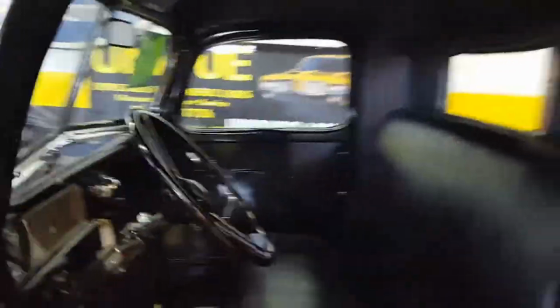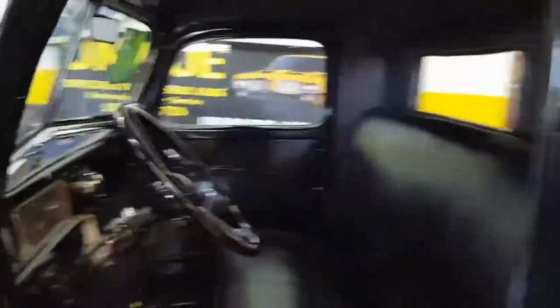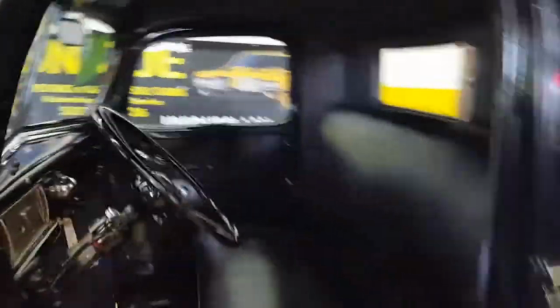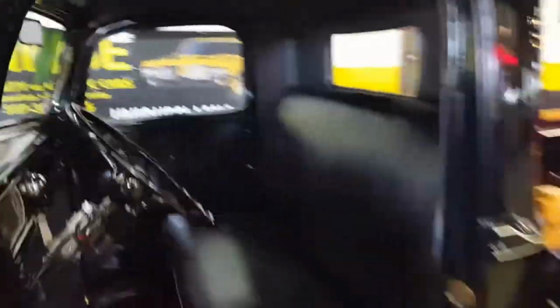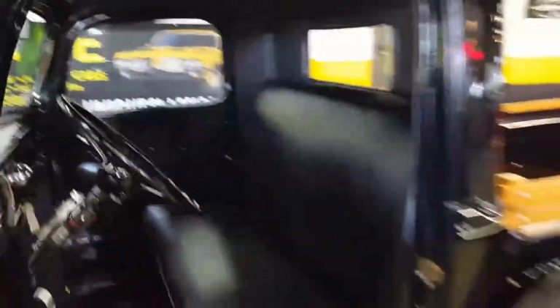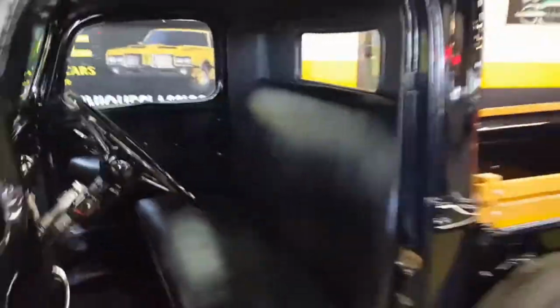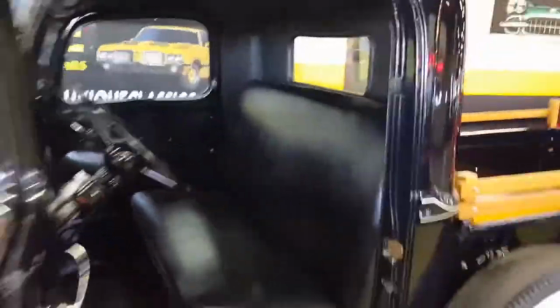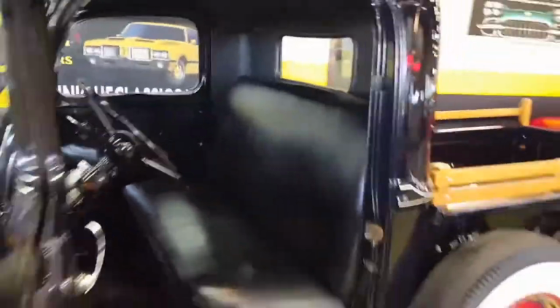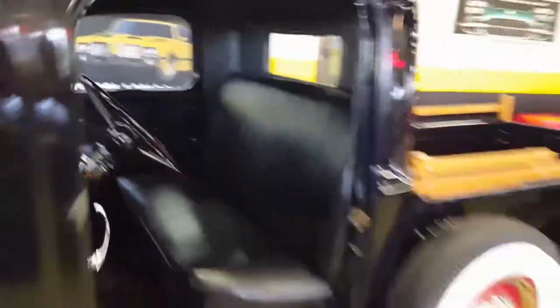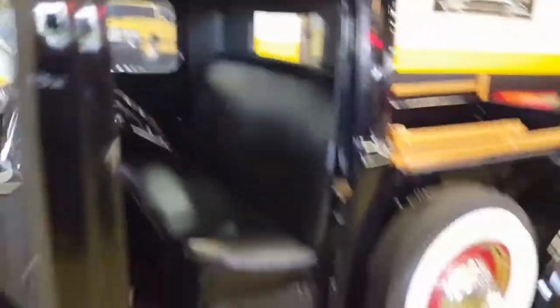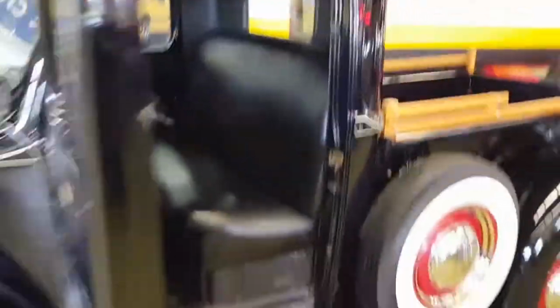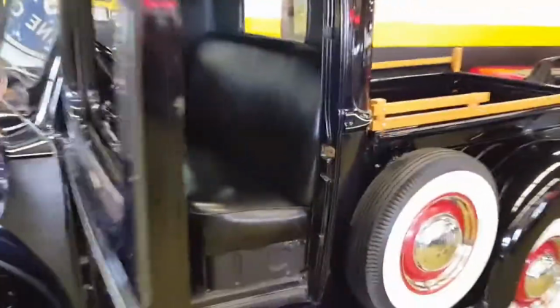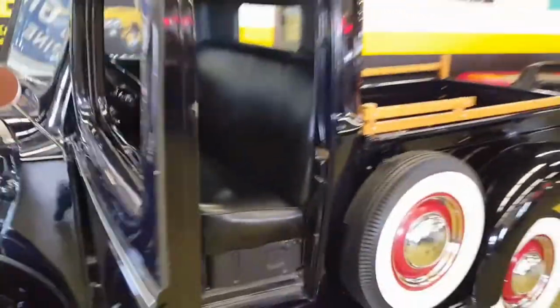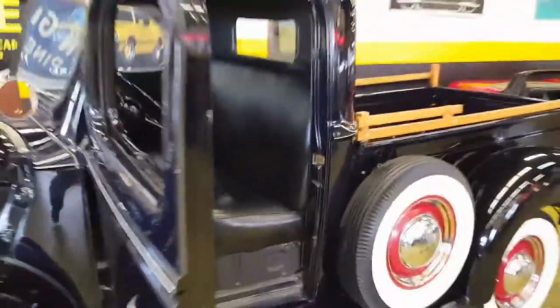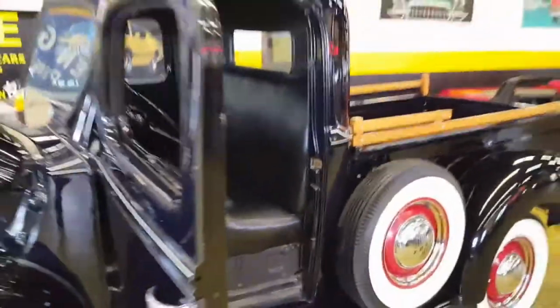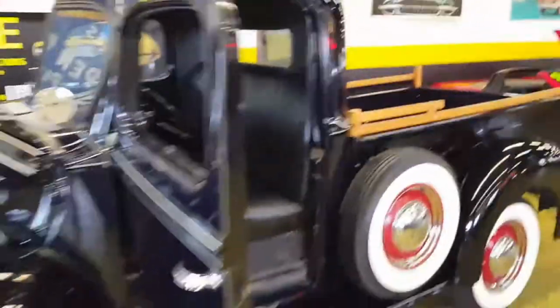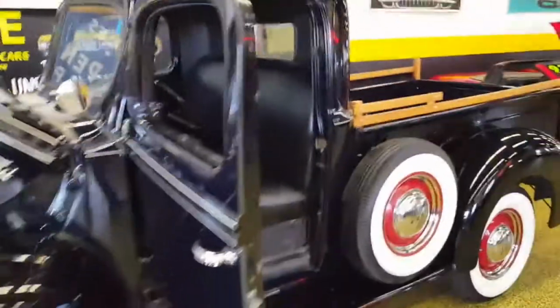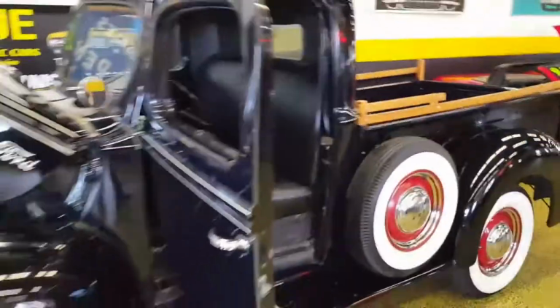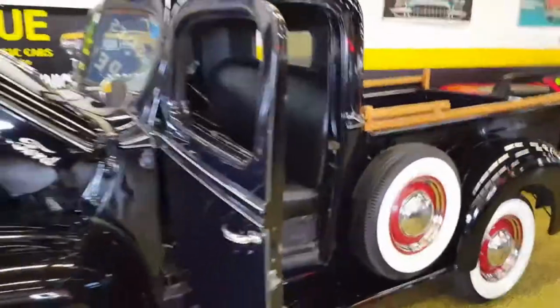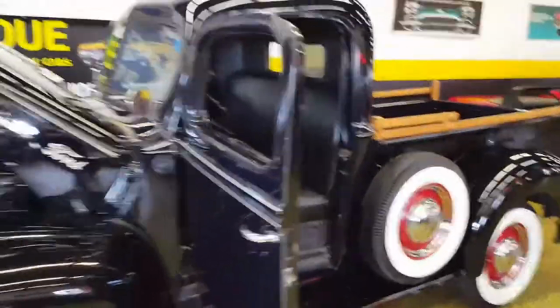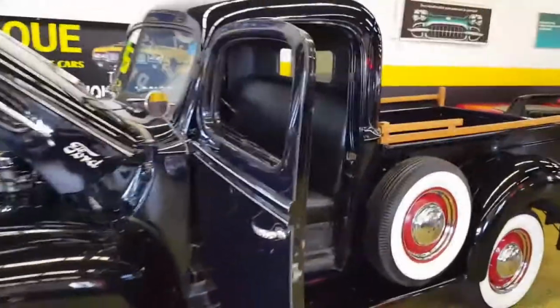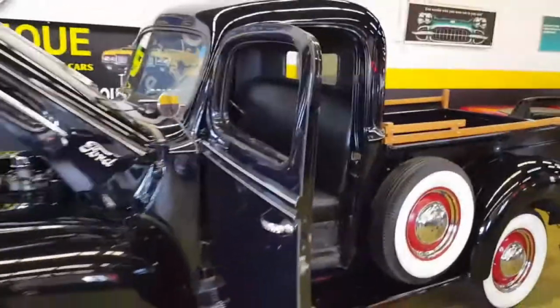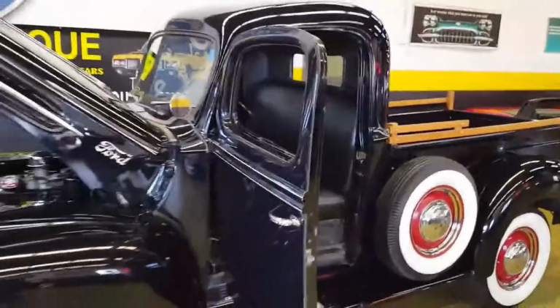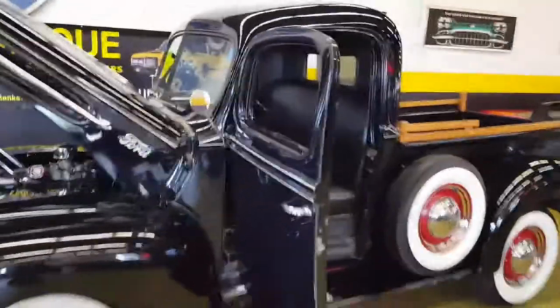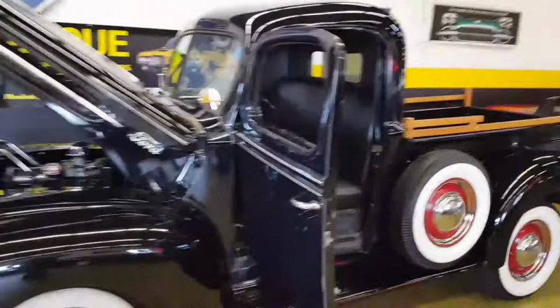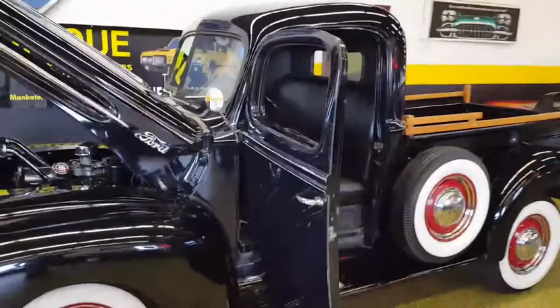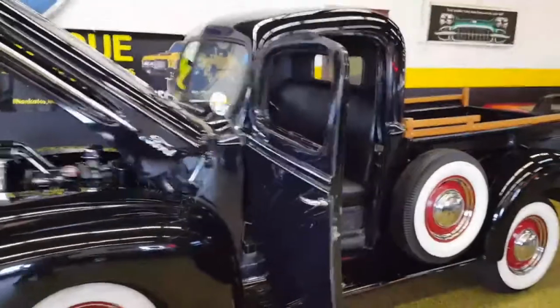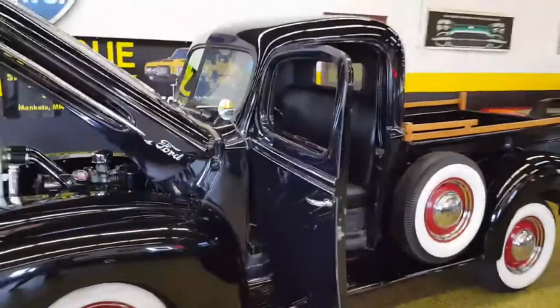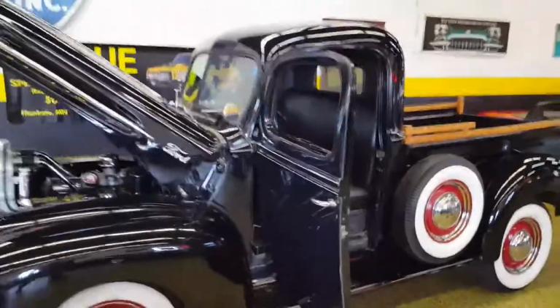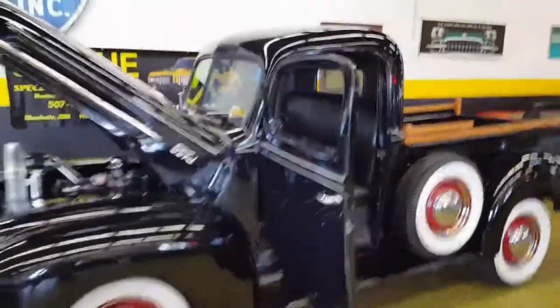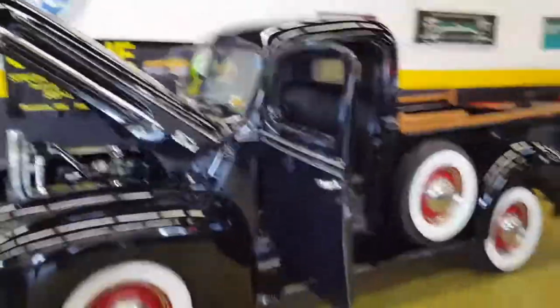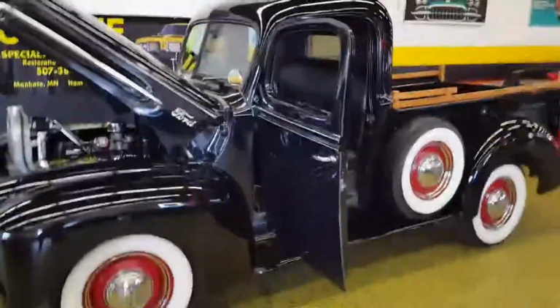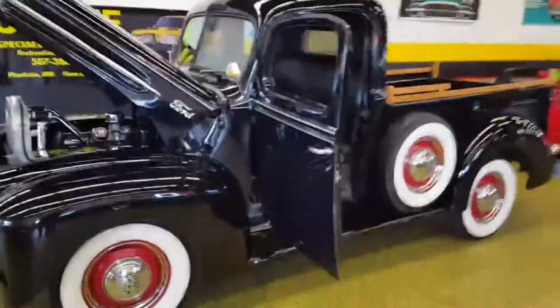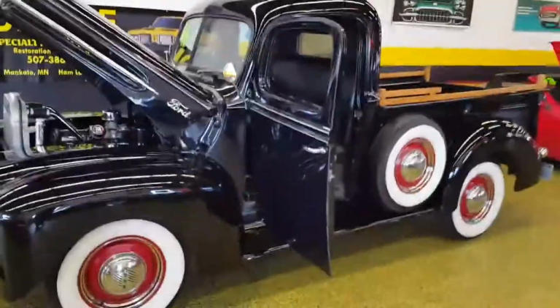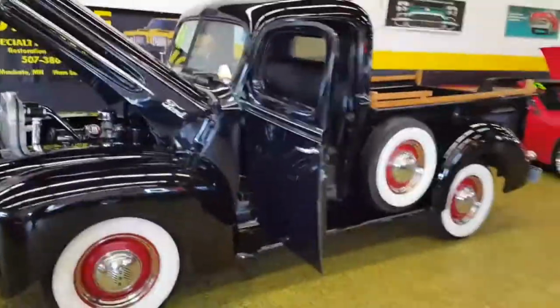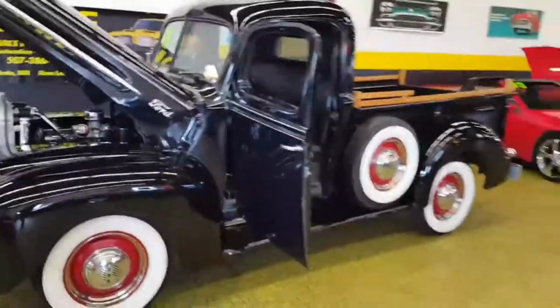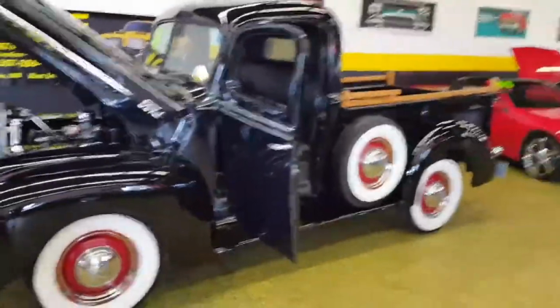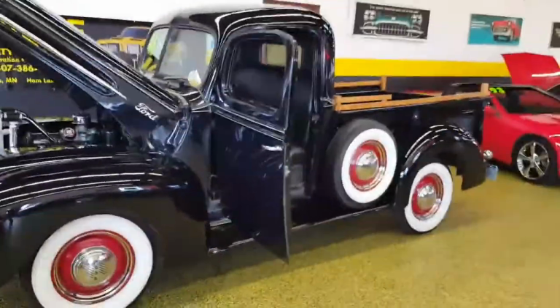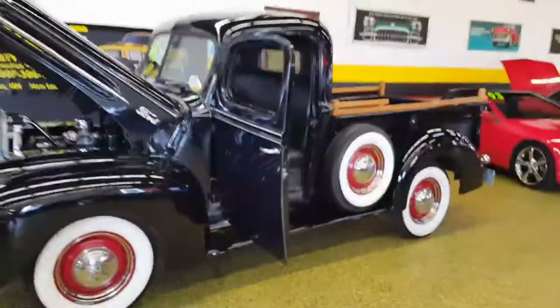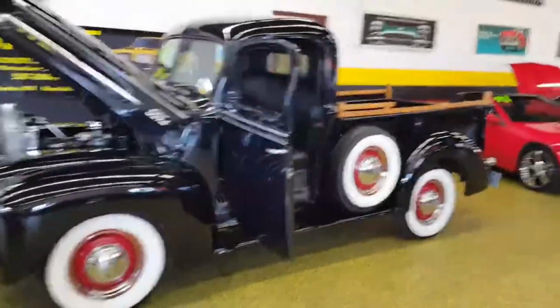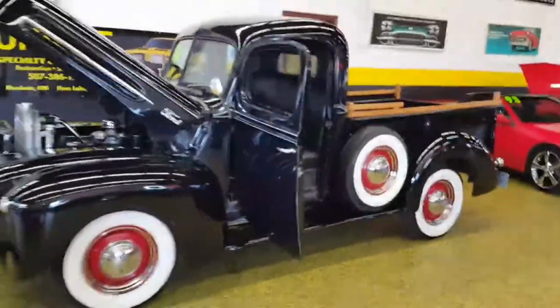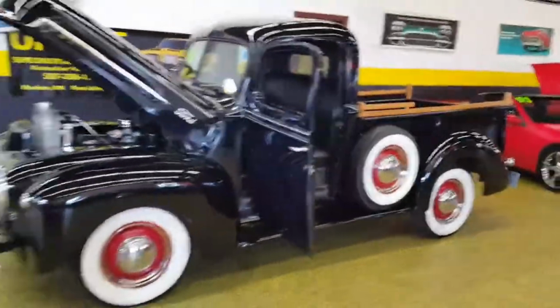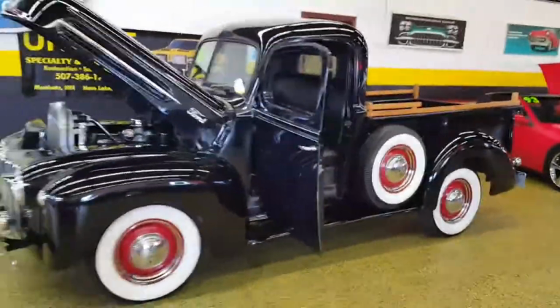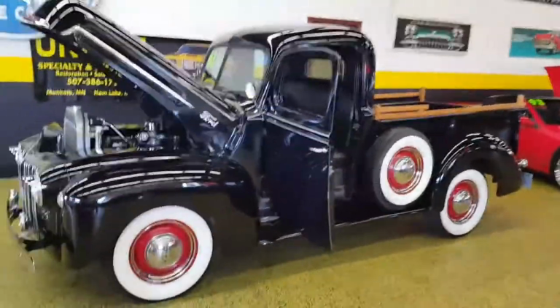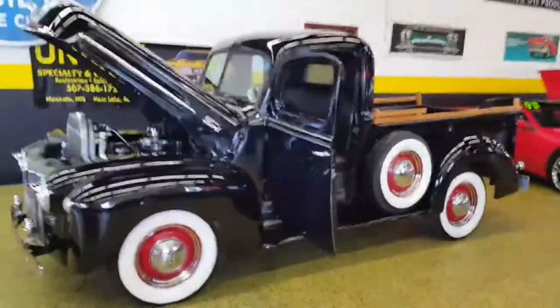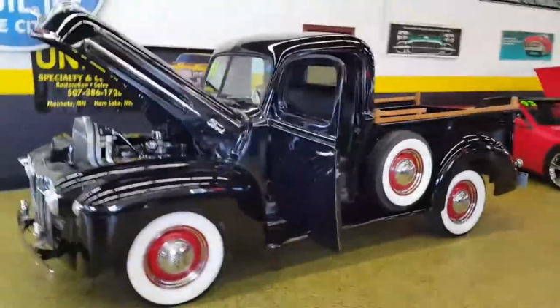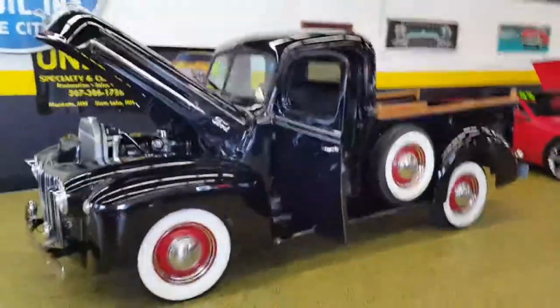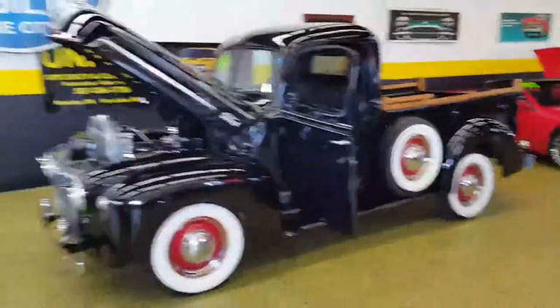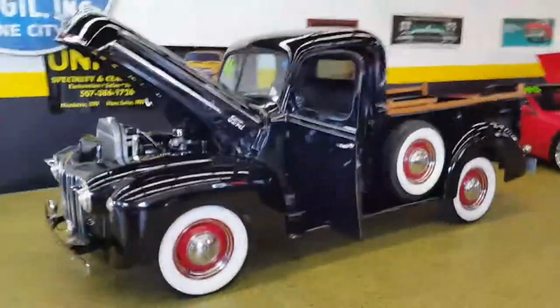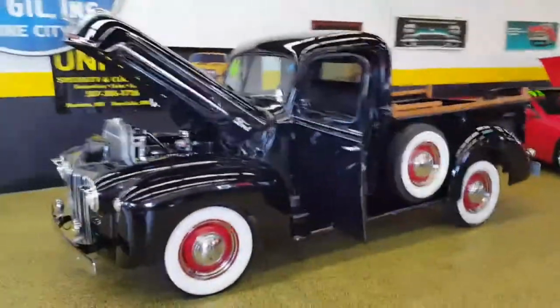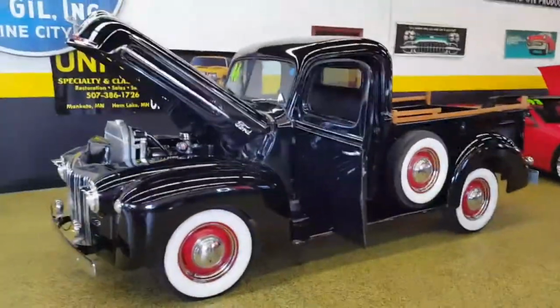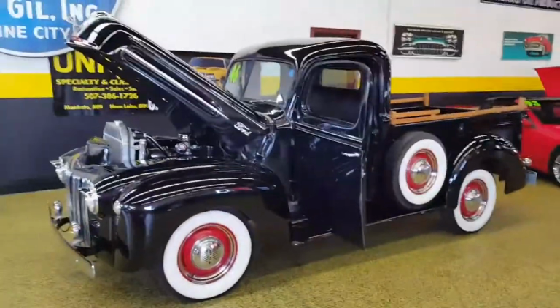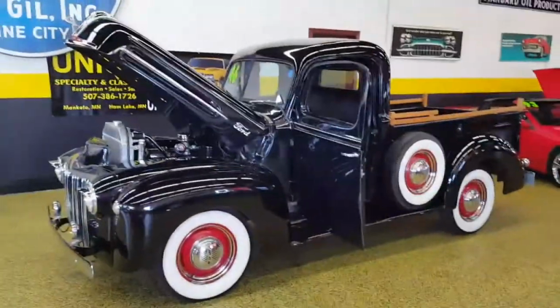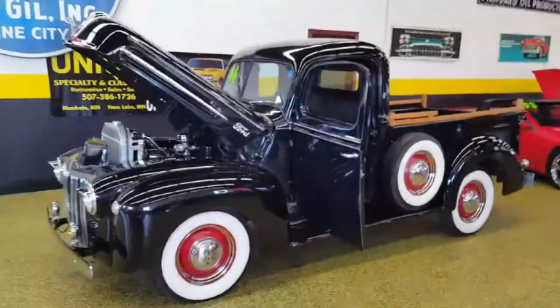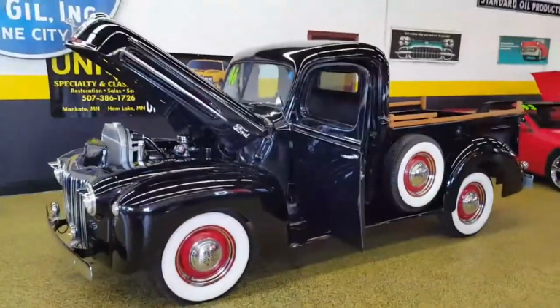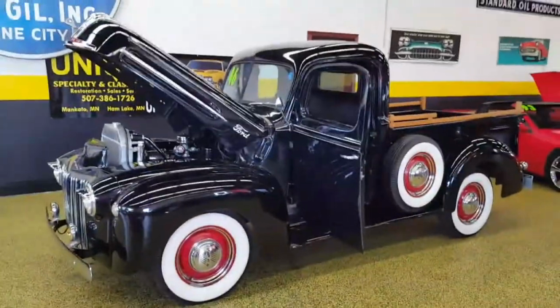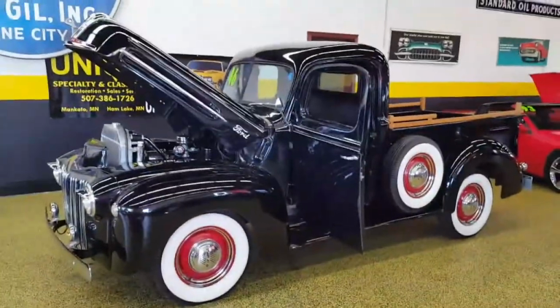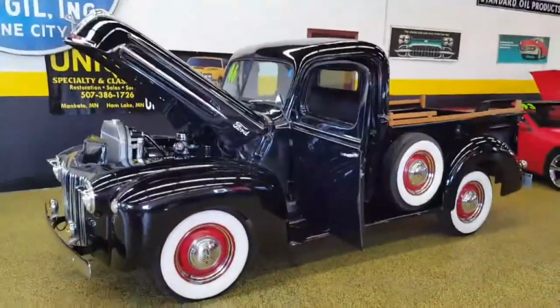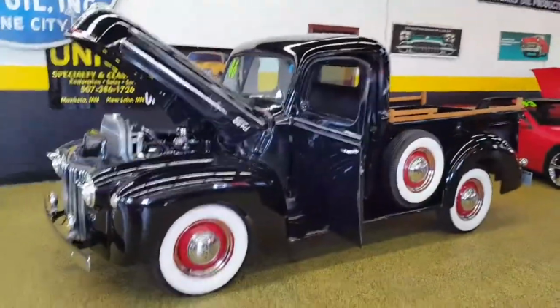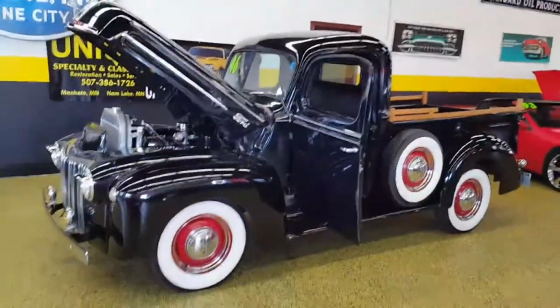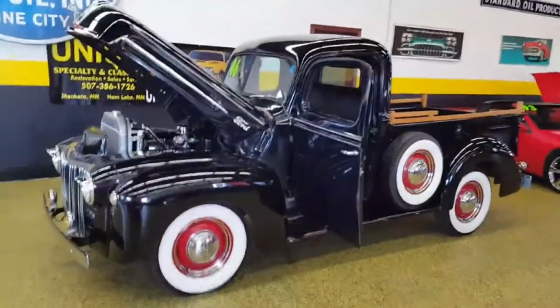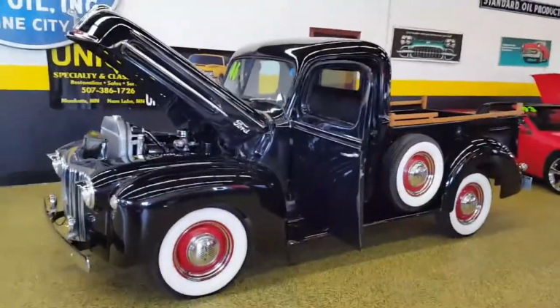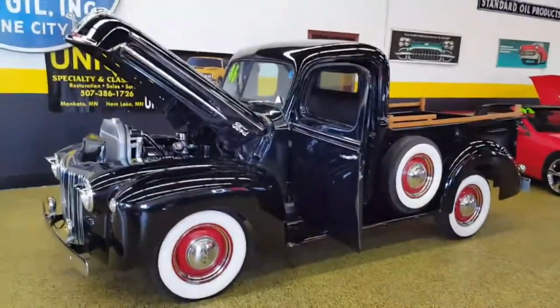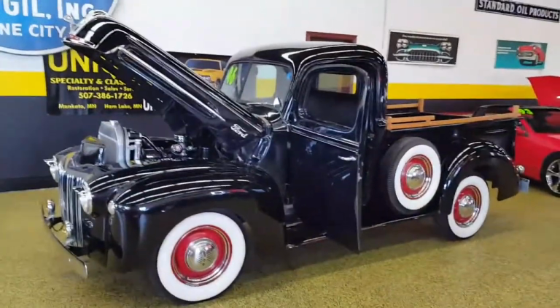You can see all the pictures and details on this truck on our website at uniqueclassiccars.com.